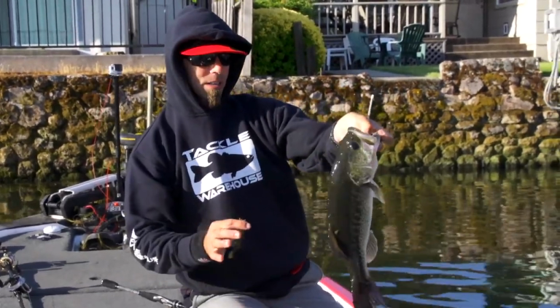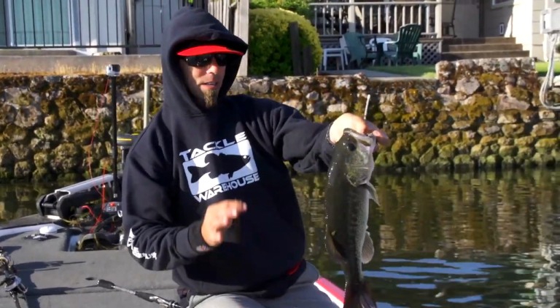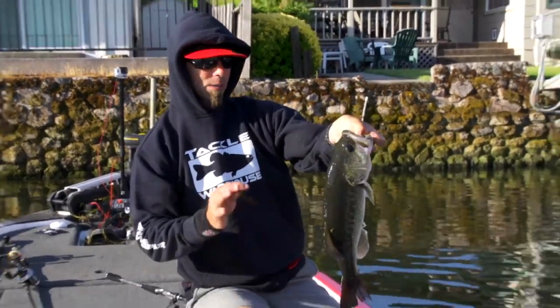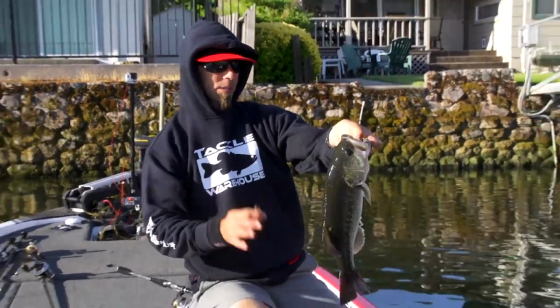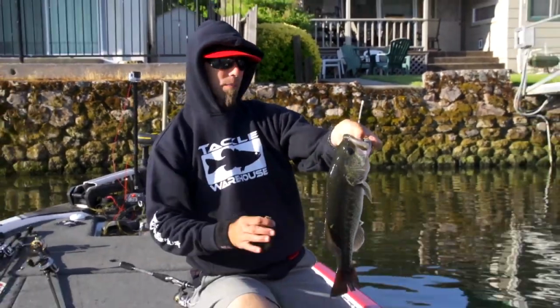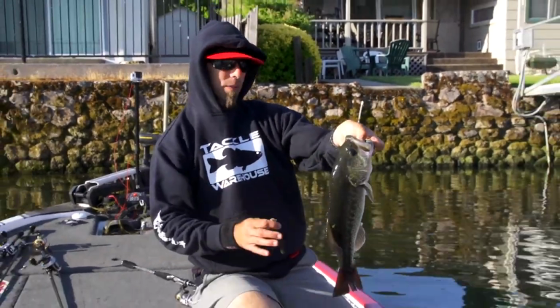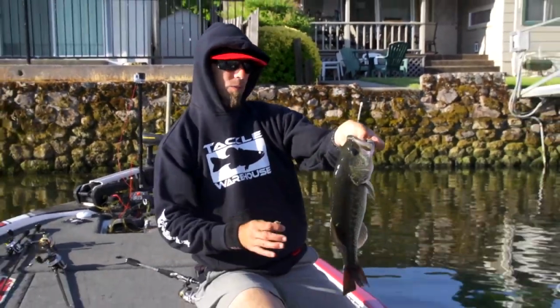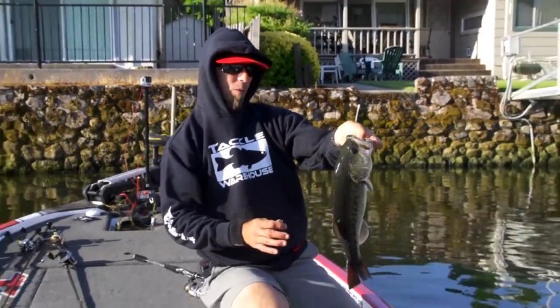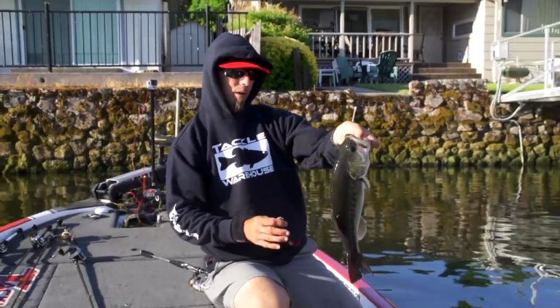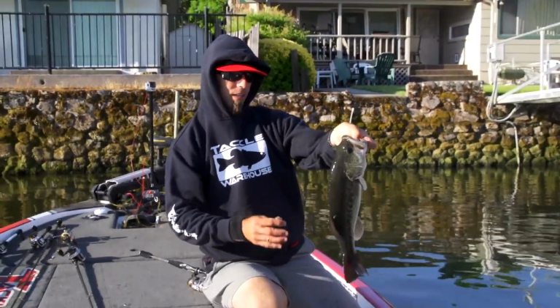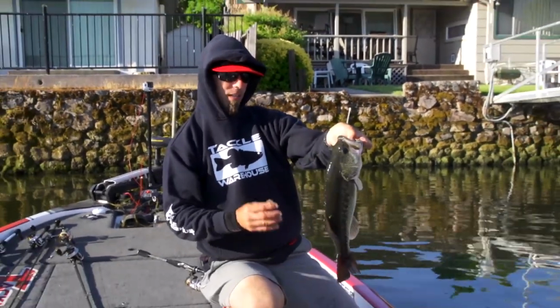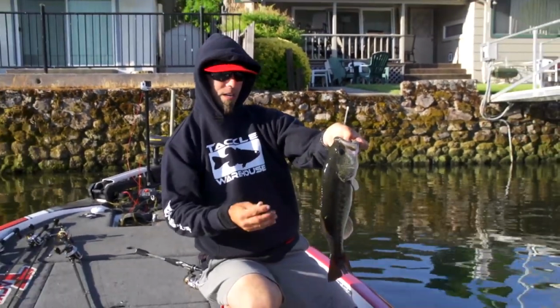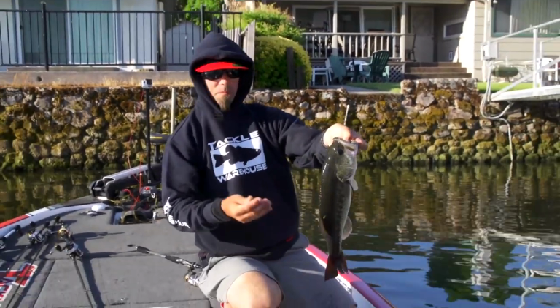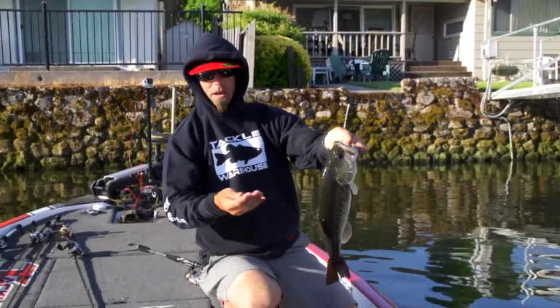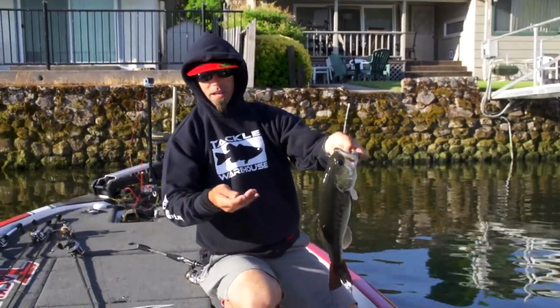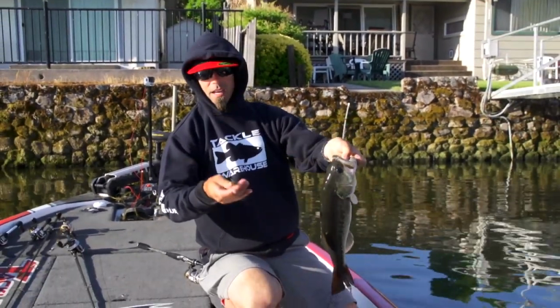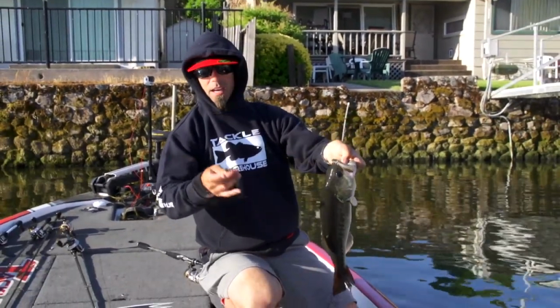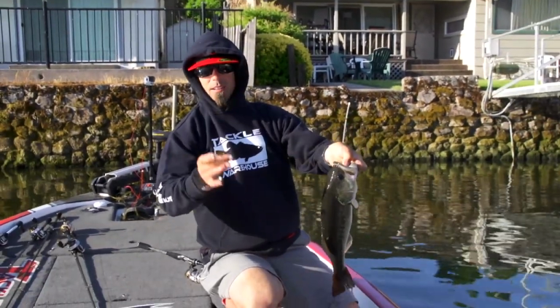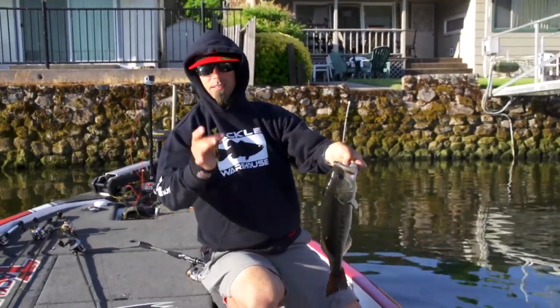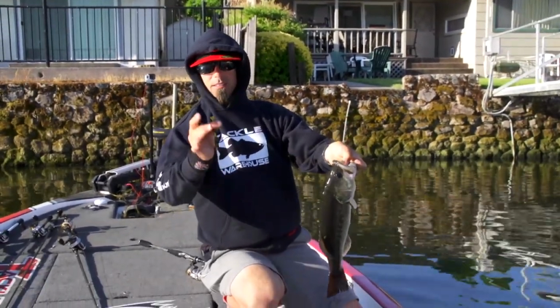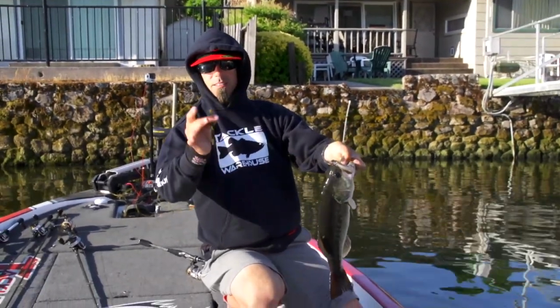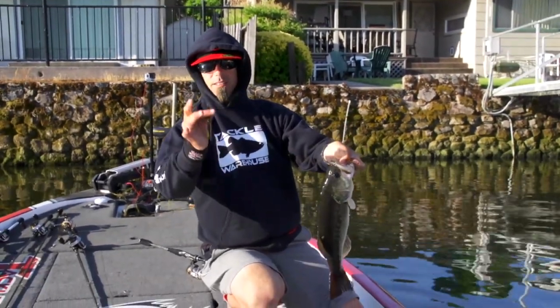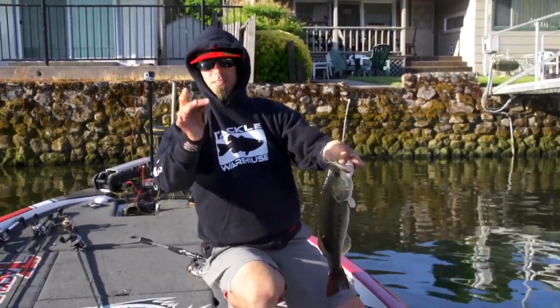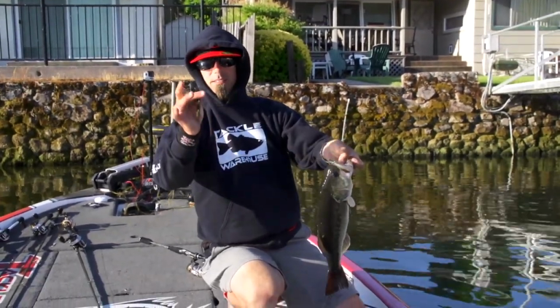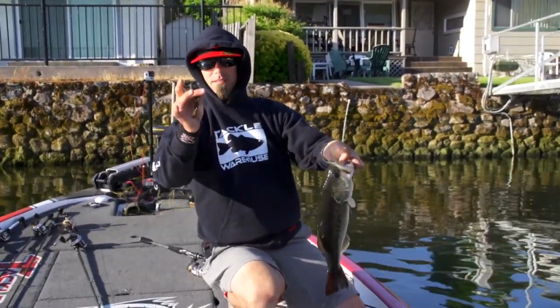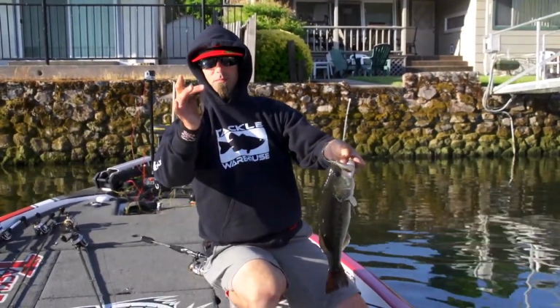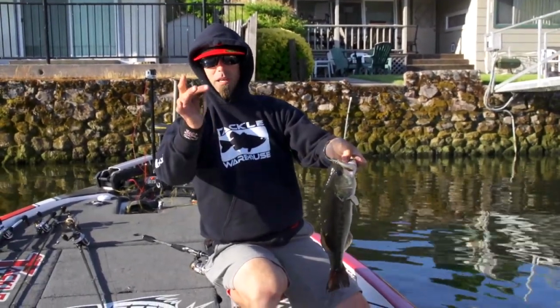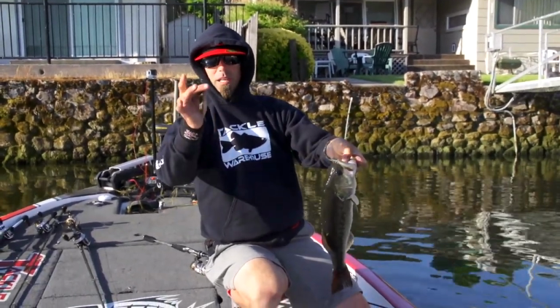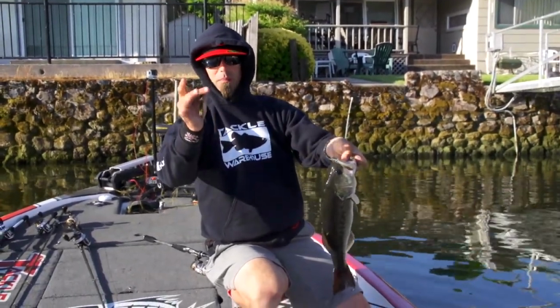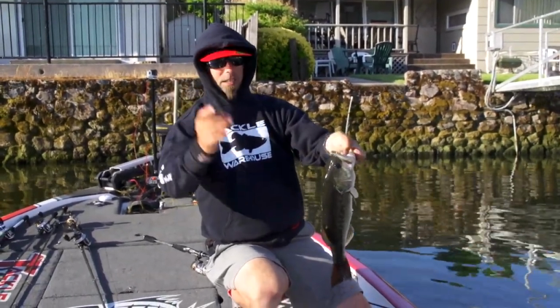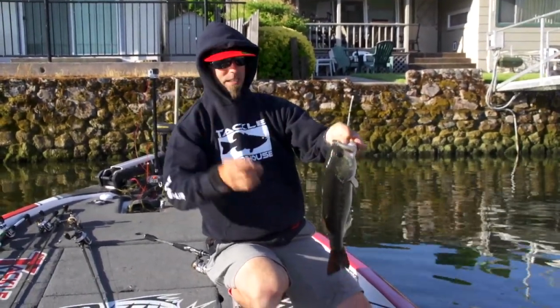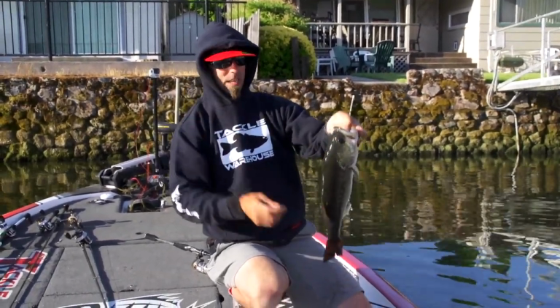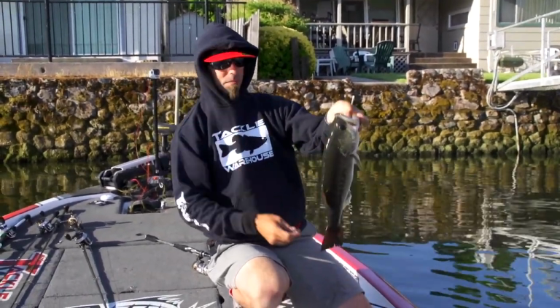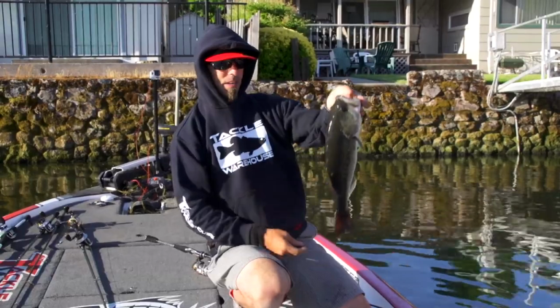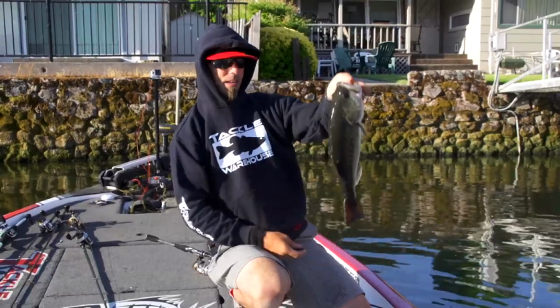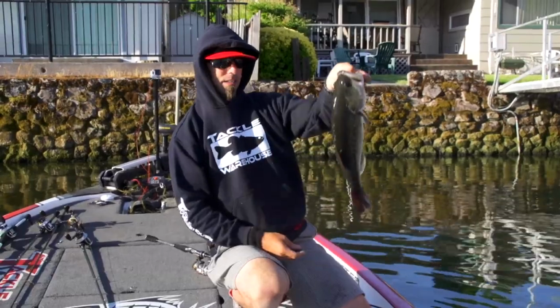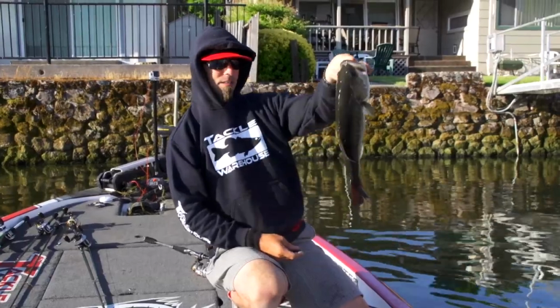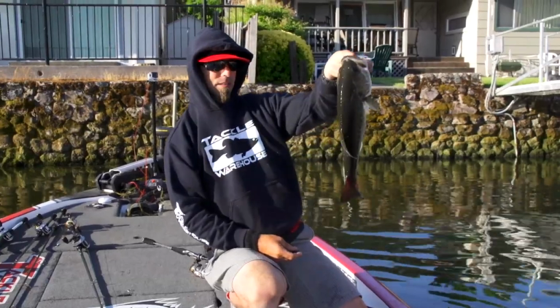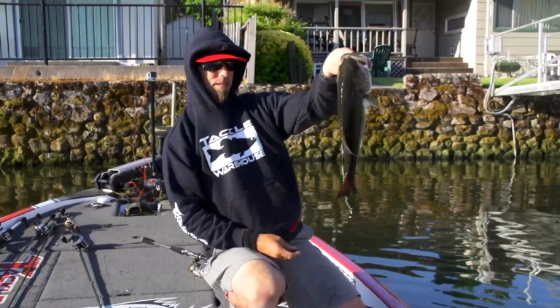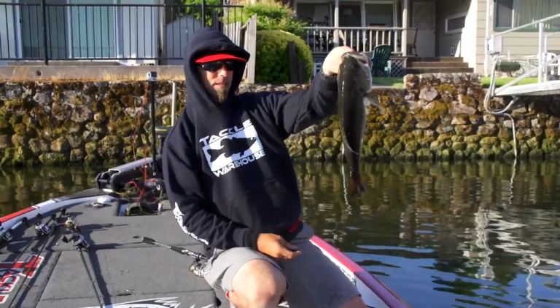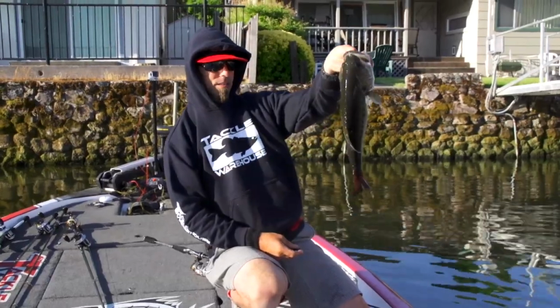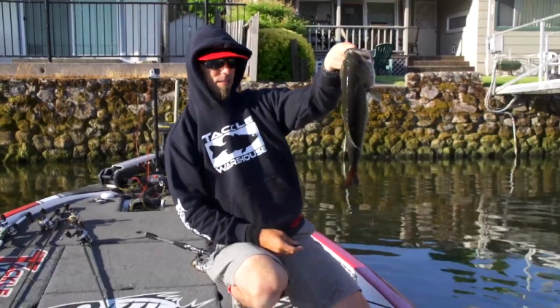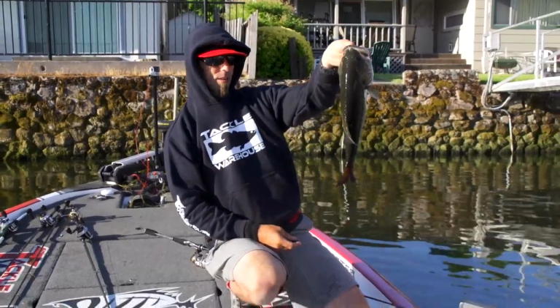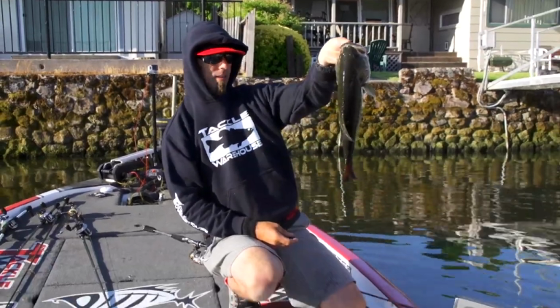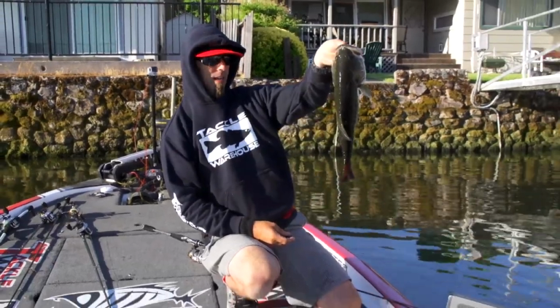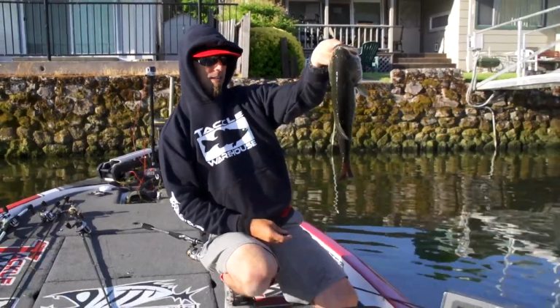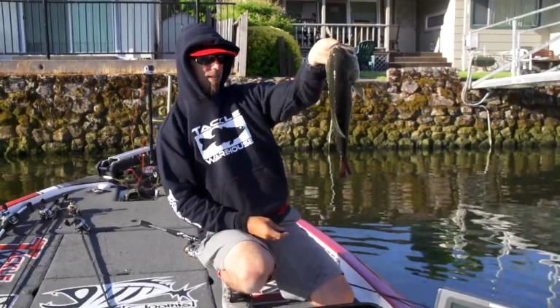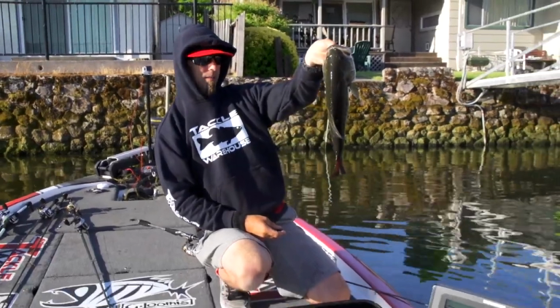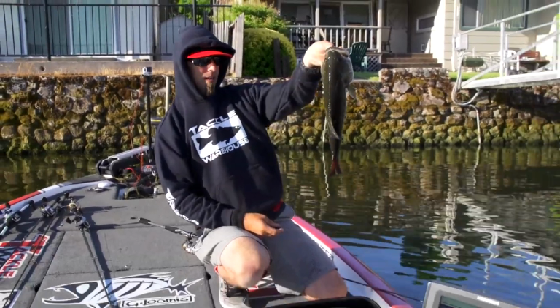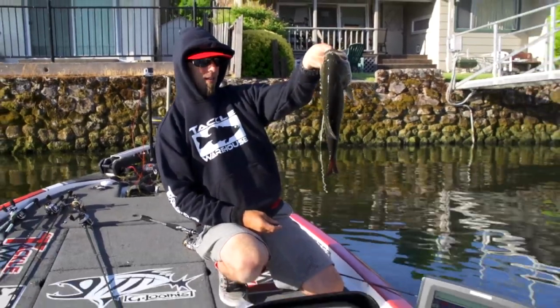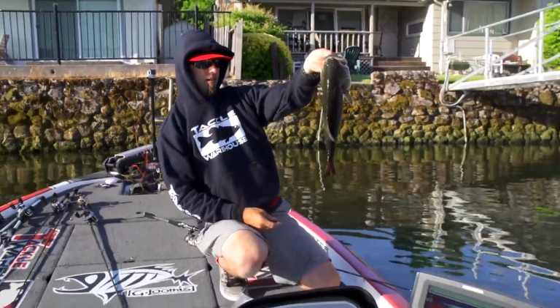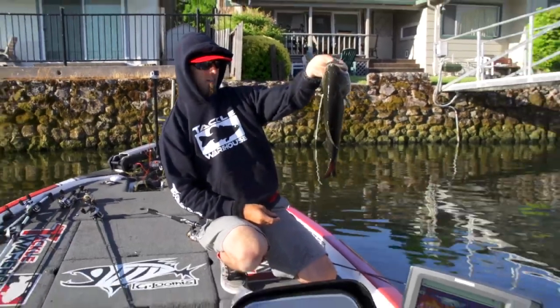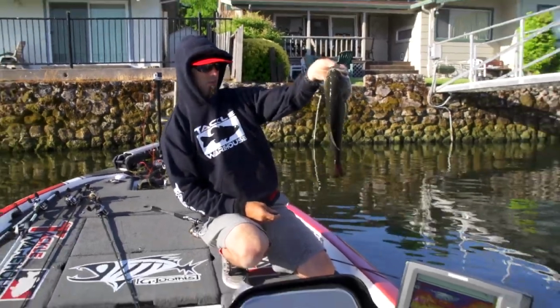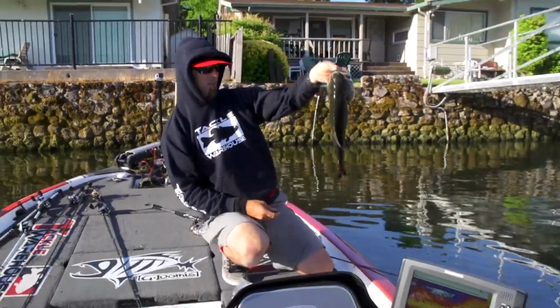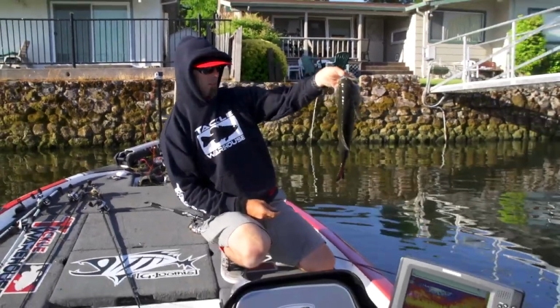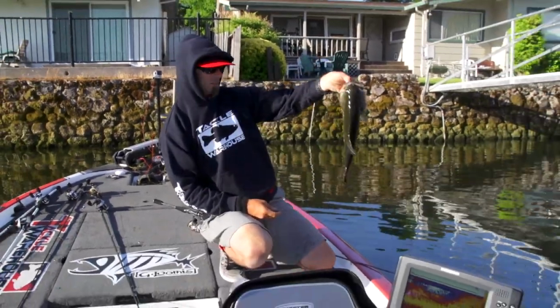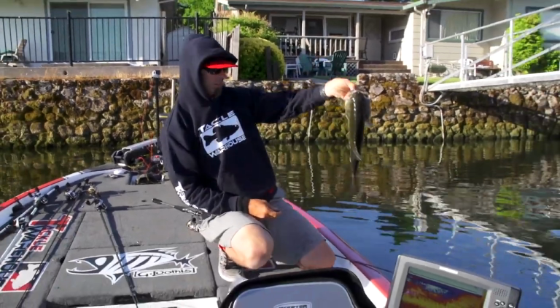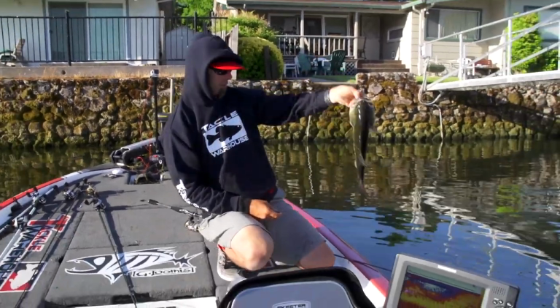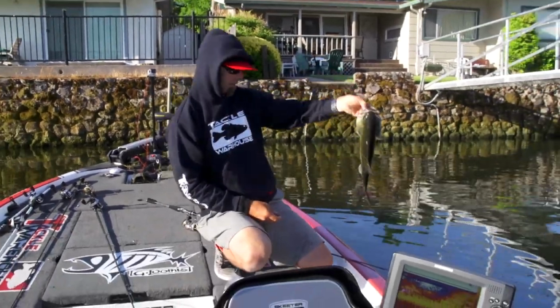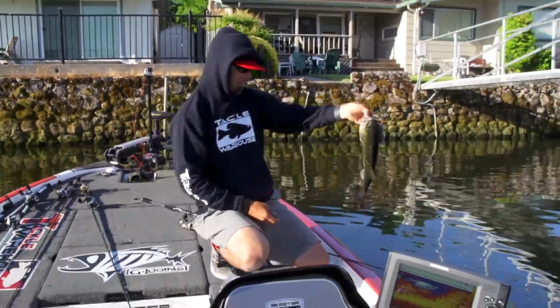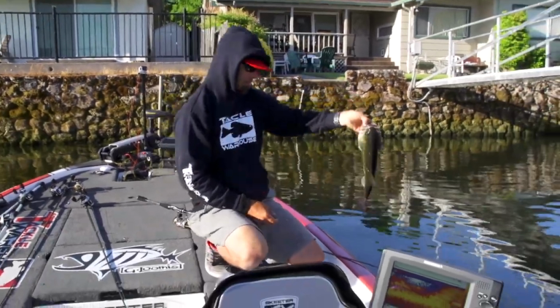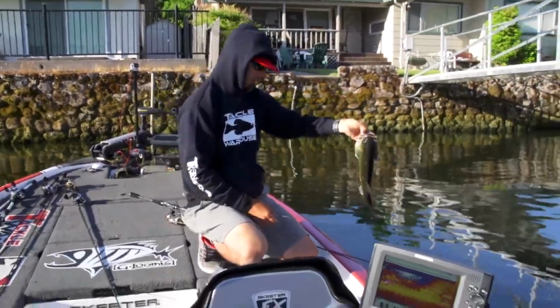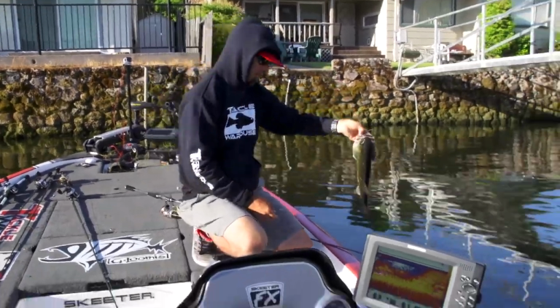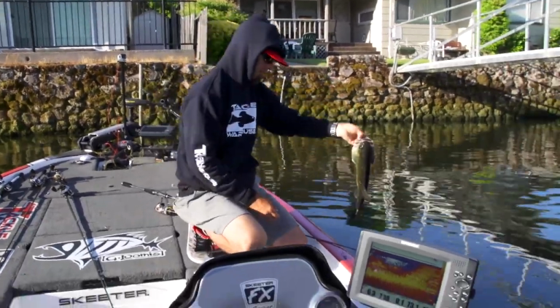When you know something's working, you come back out, pick up that same thing, and just start catching them again. That's a good one — it's a good Clear Lake bass.